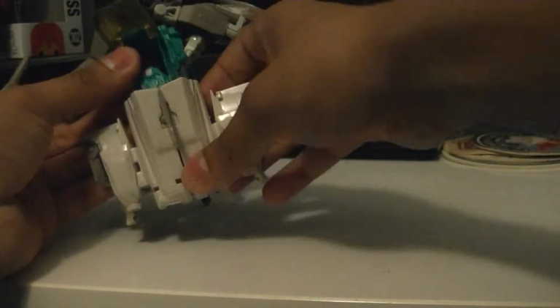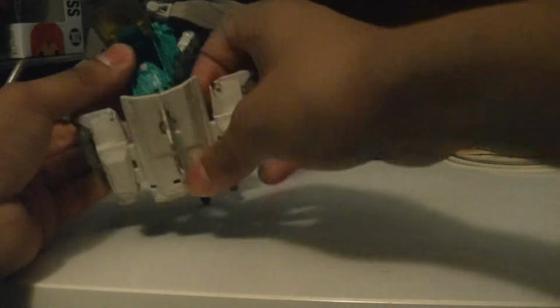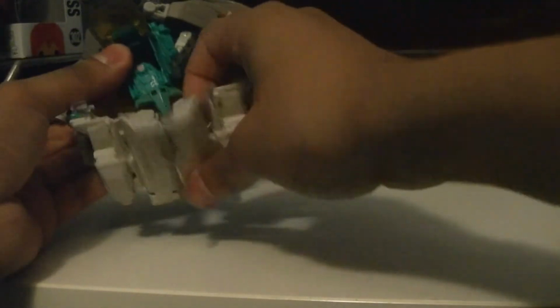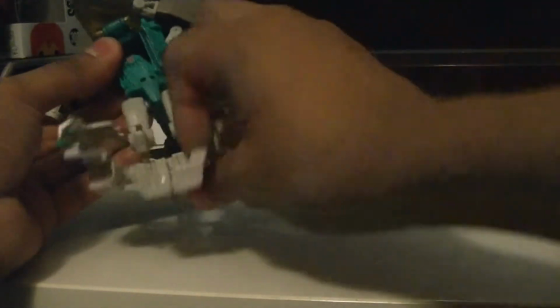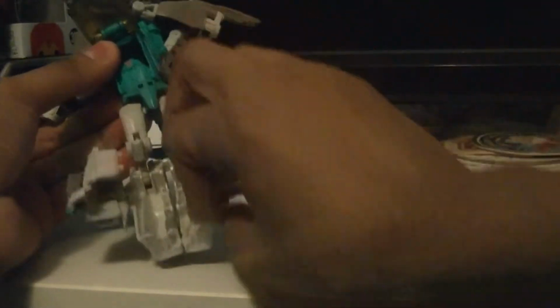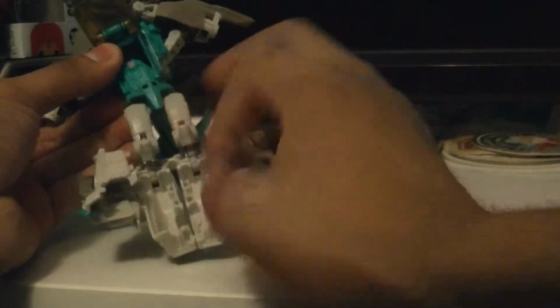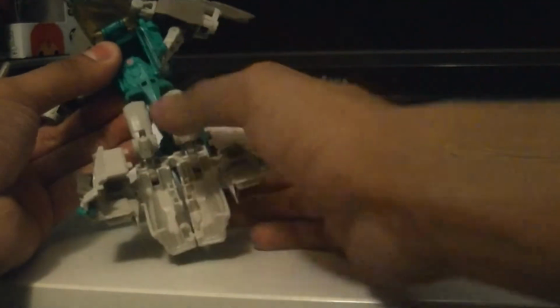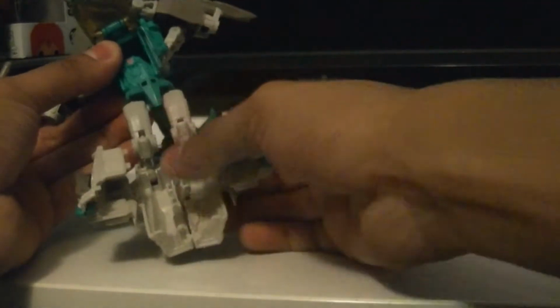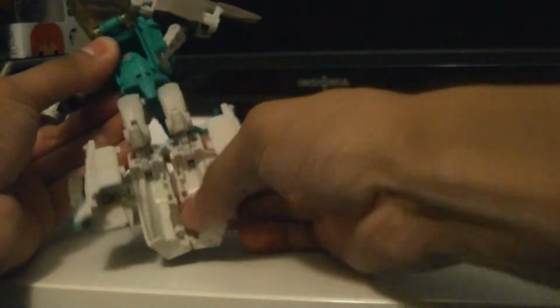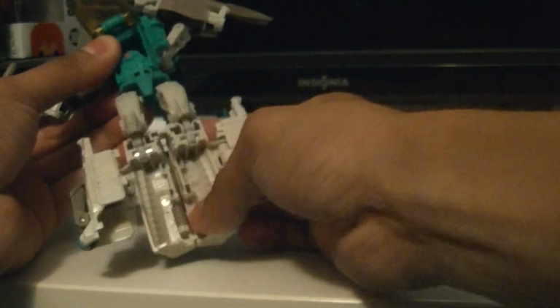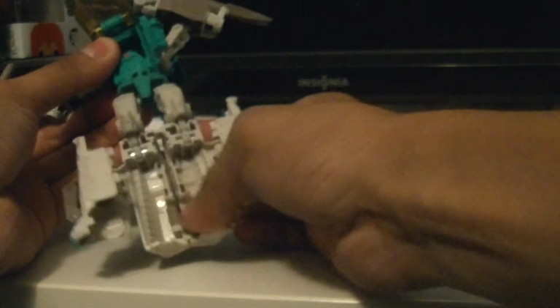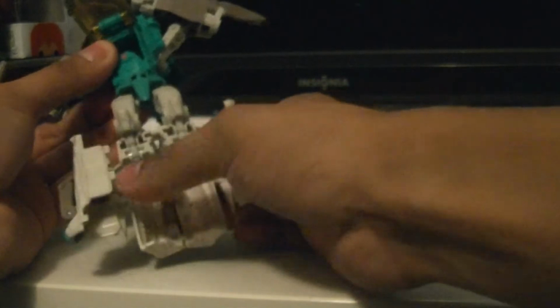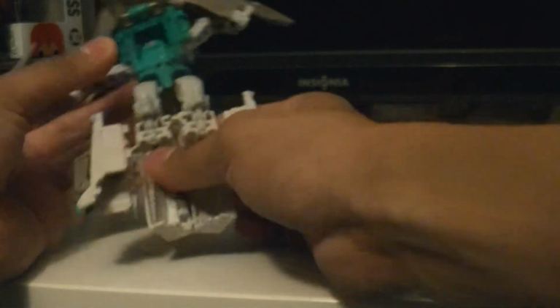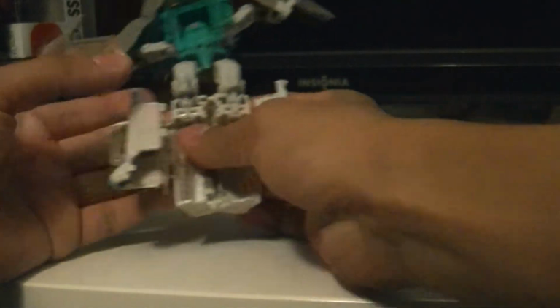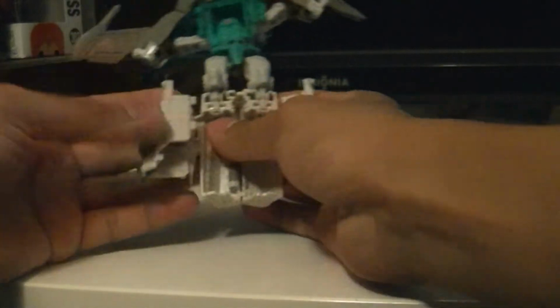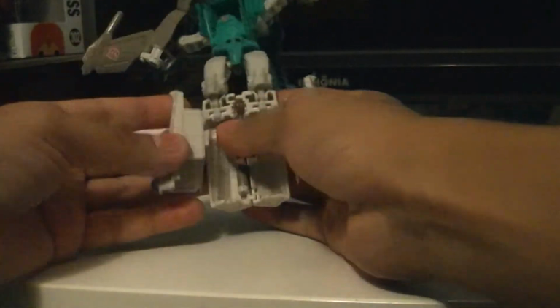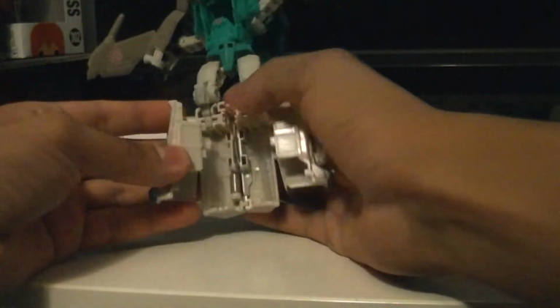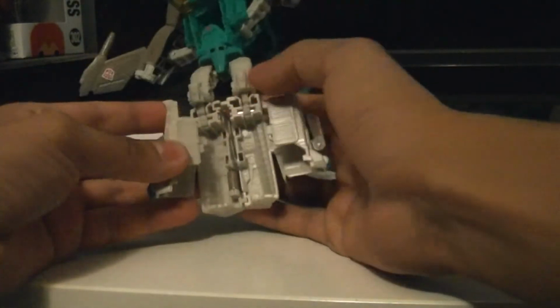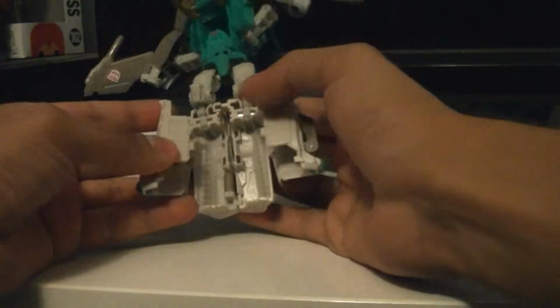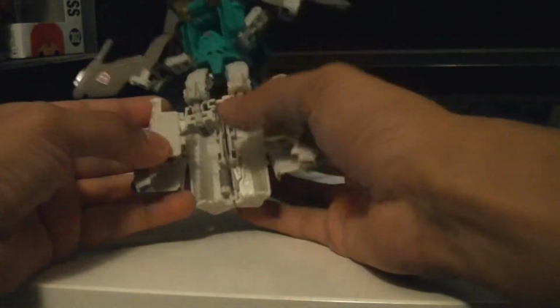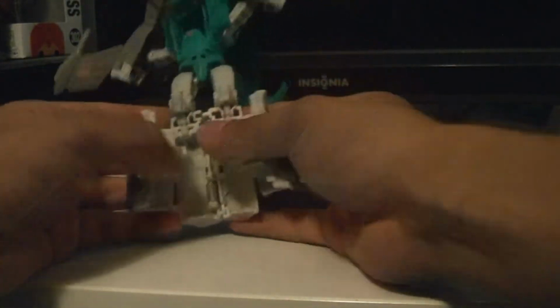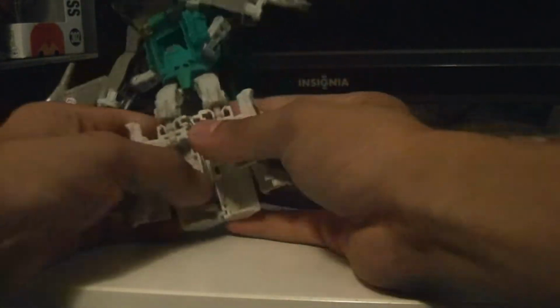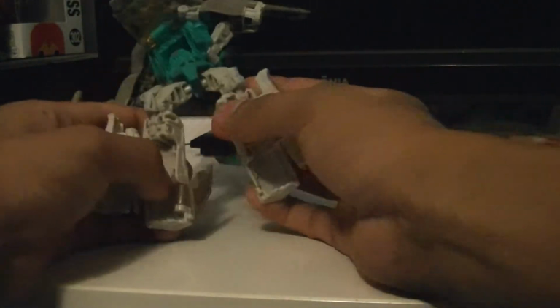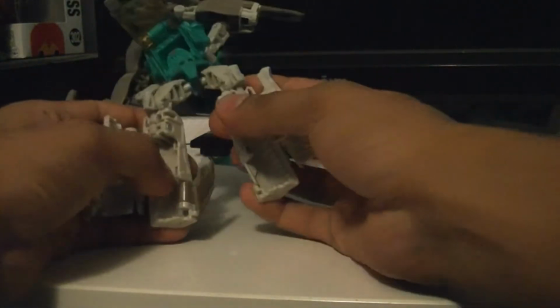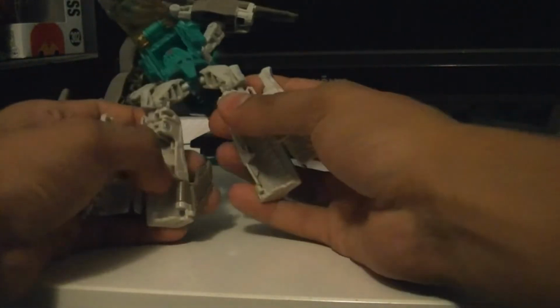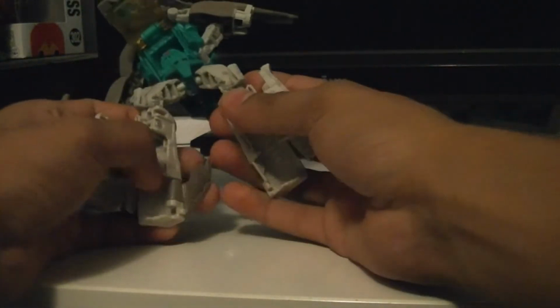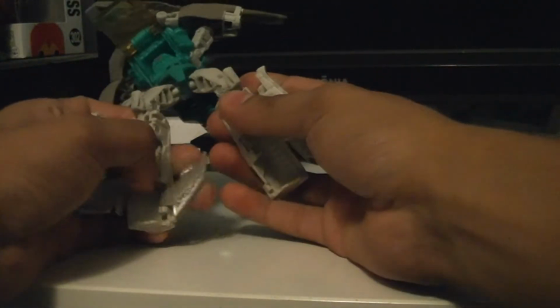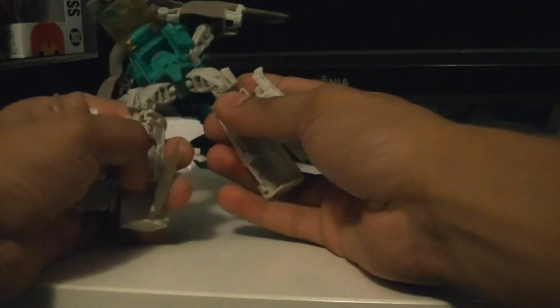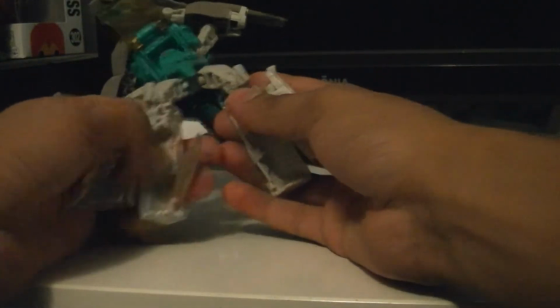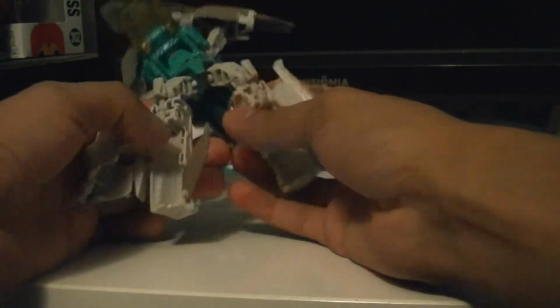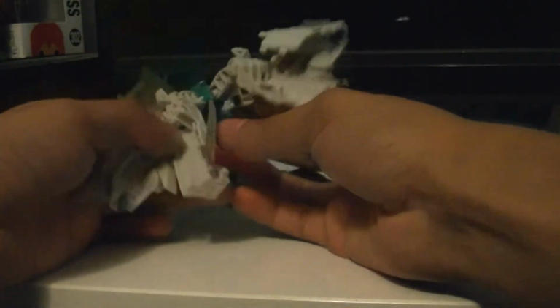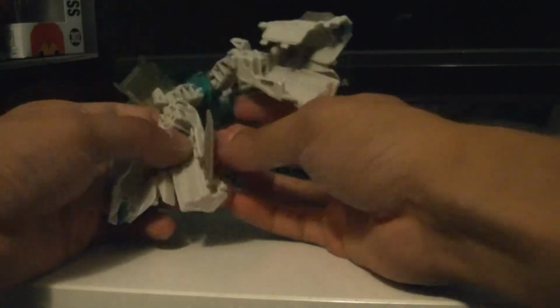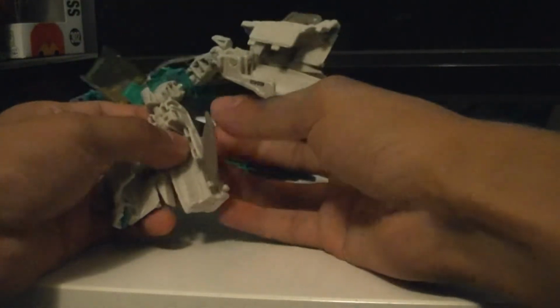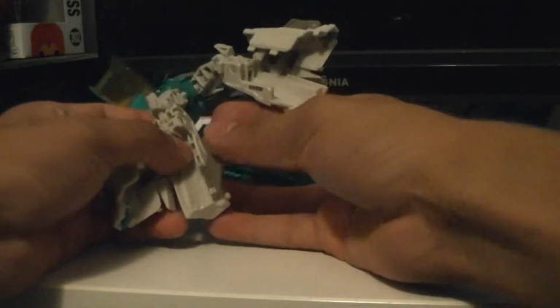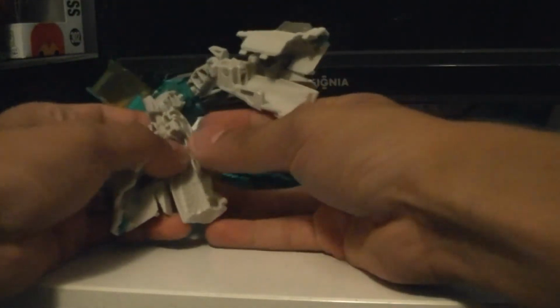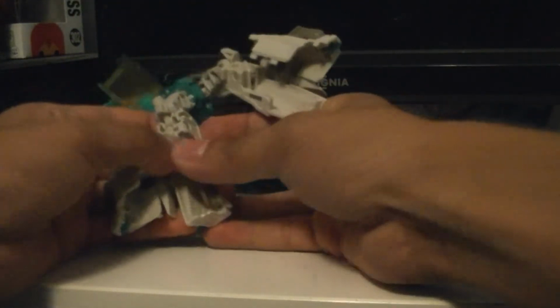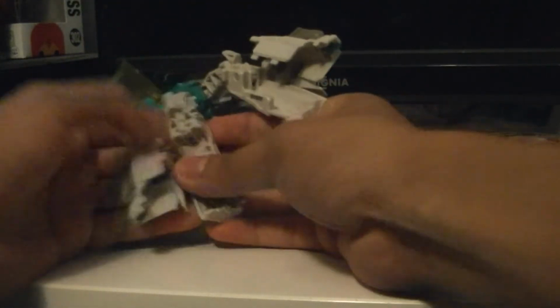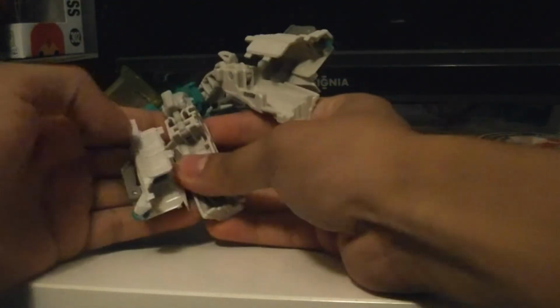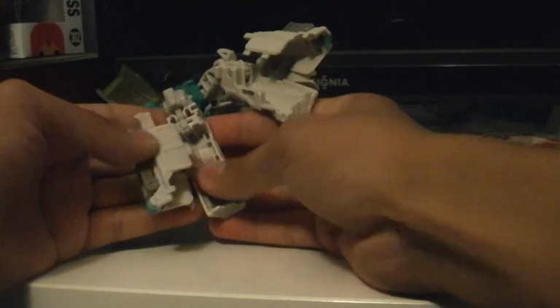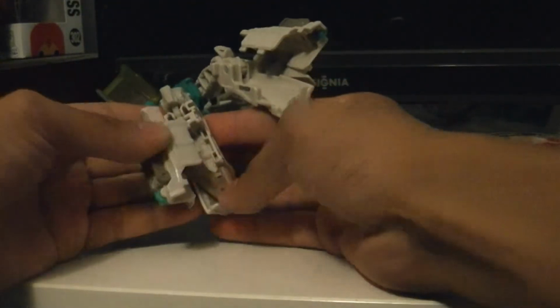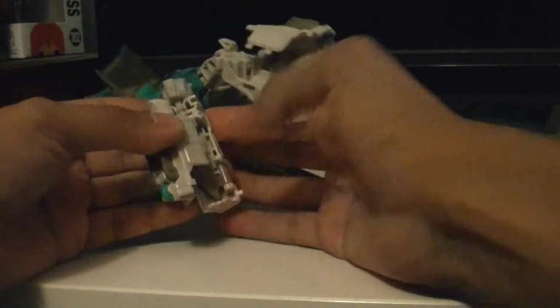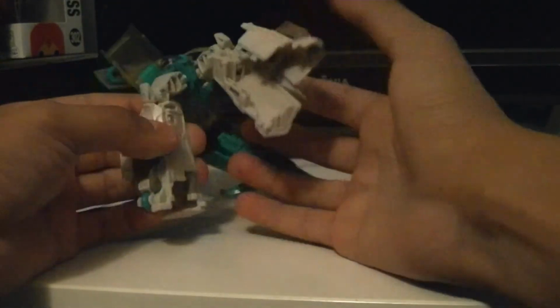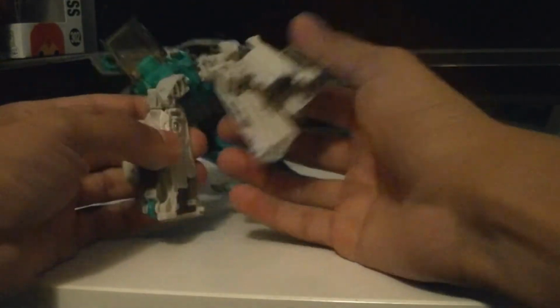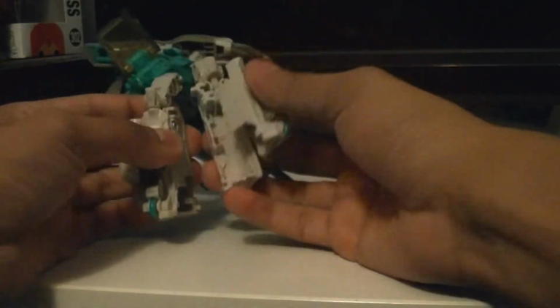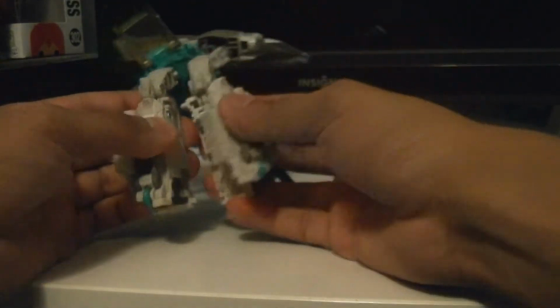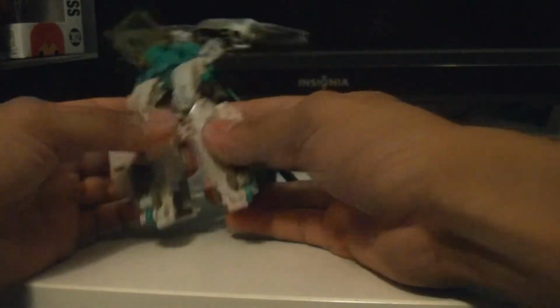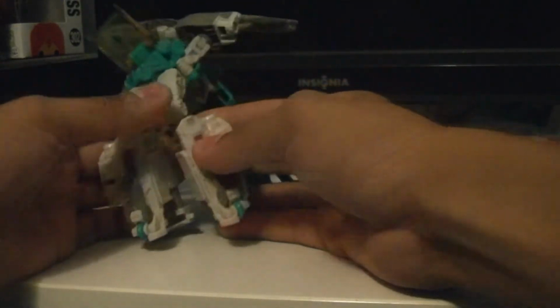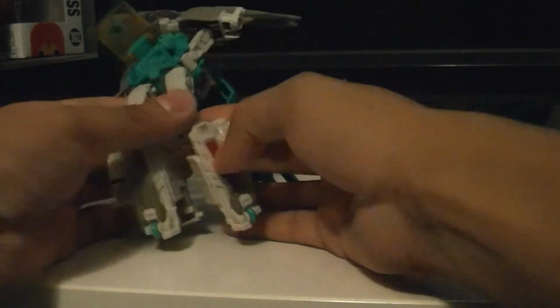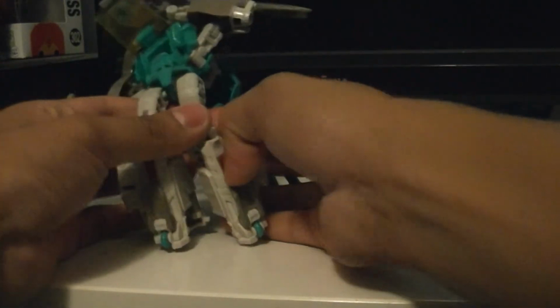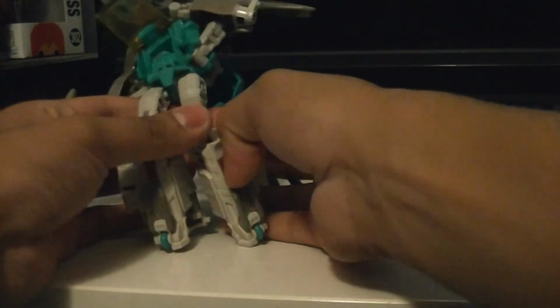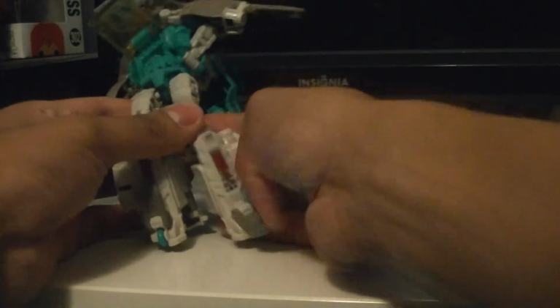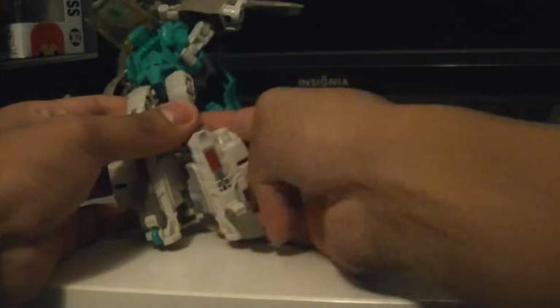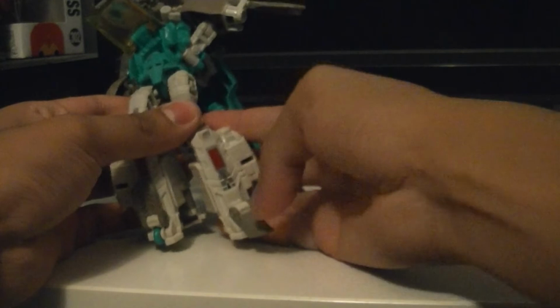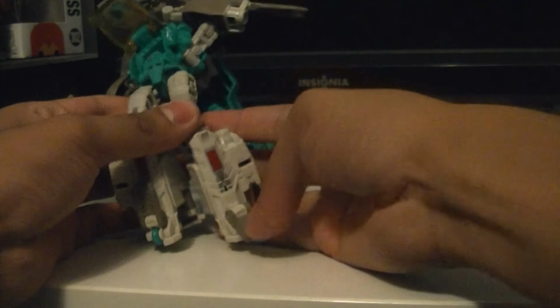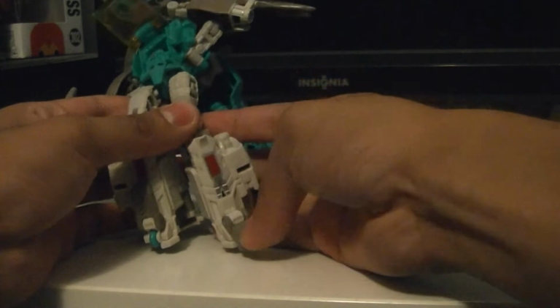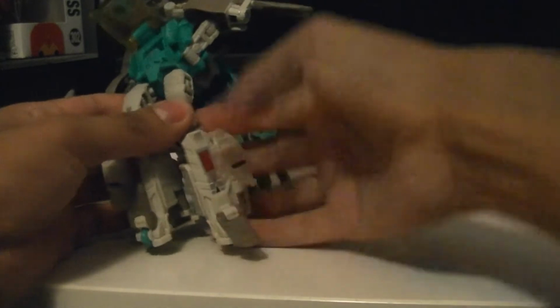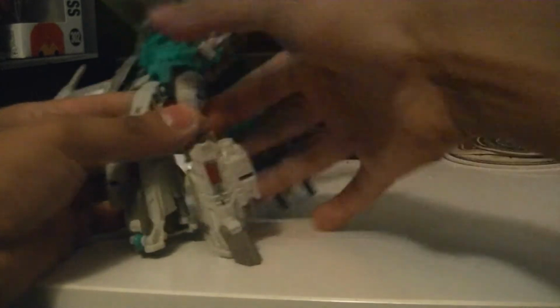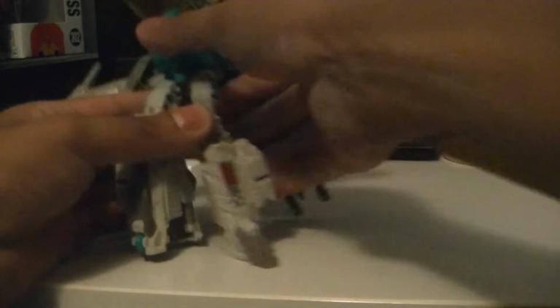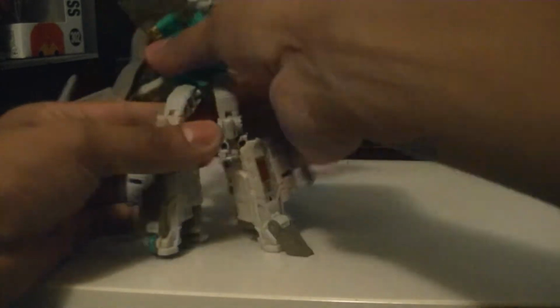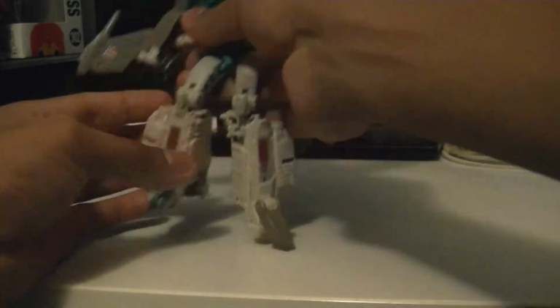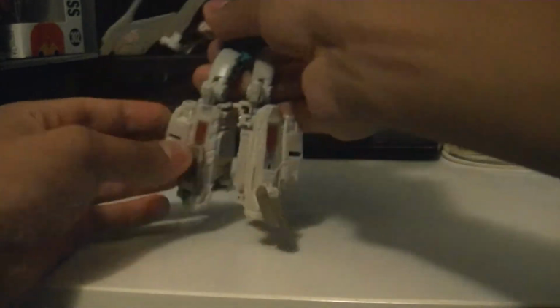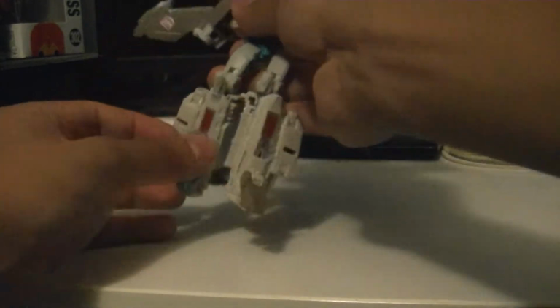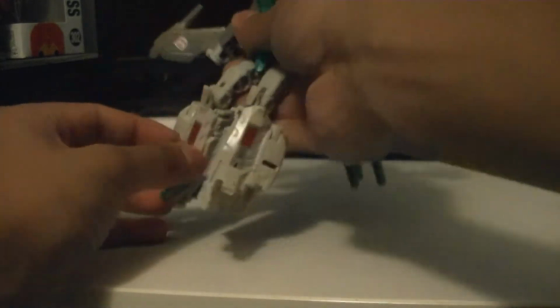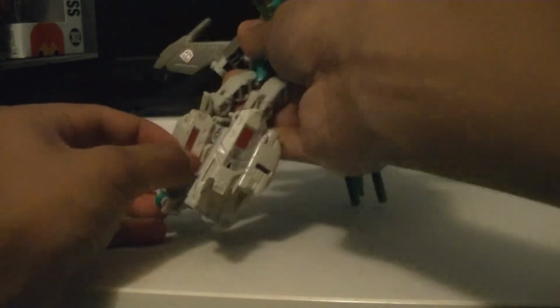The legs are kind of clipped in, so you just unclip those. Unfold the legs, open them, fold that in, and fold the feet.